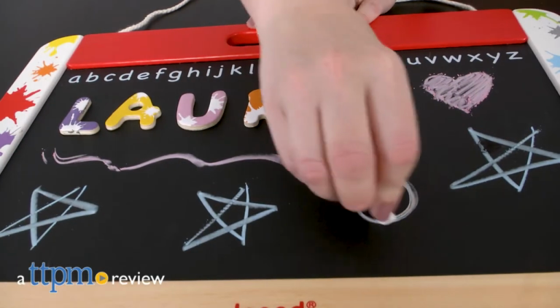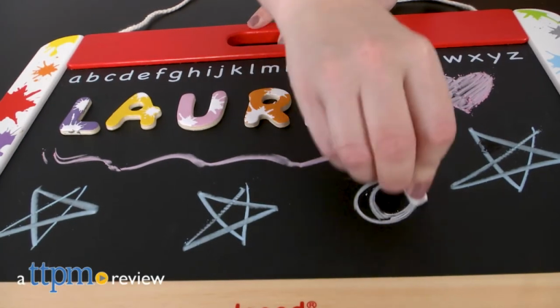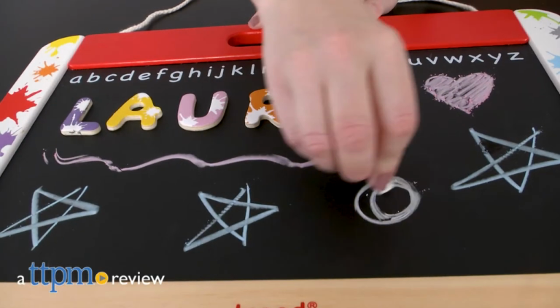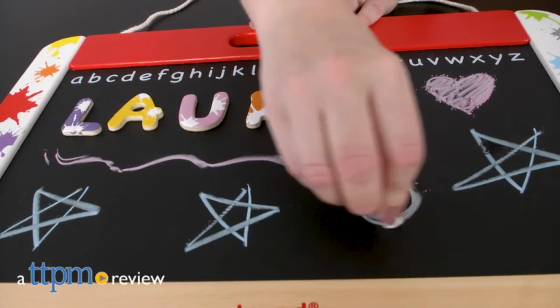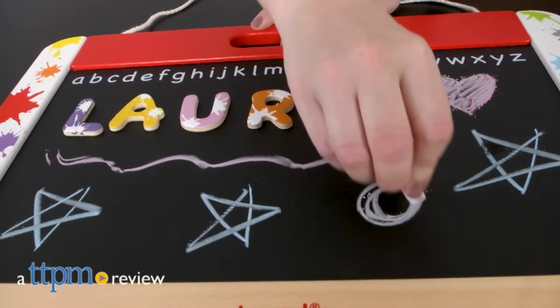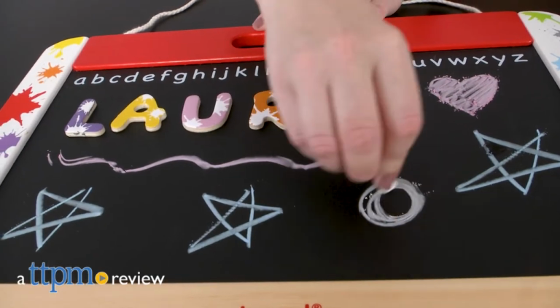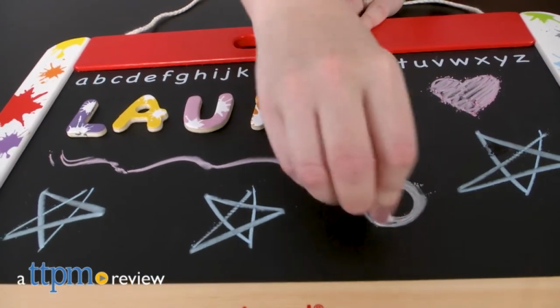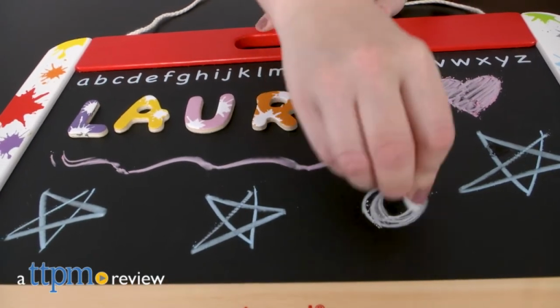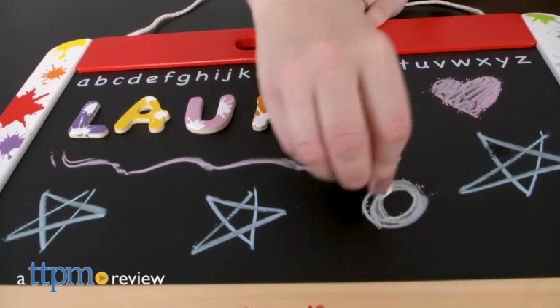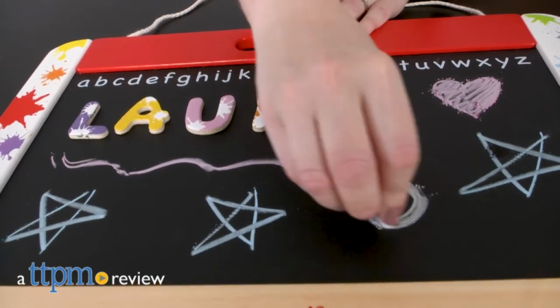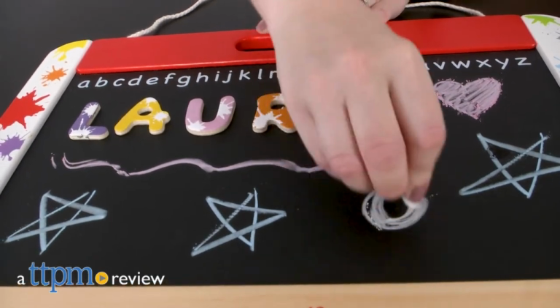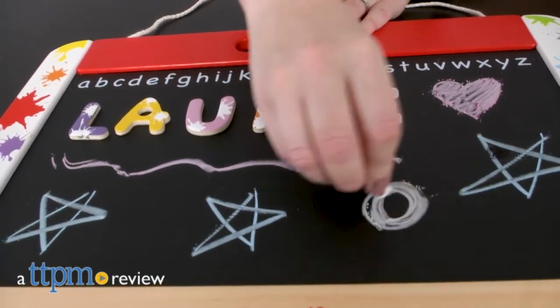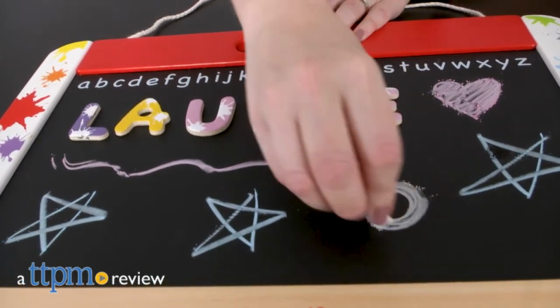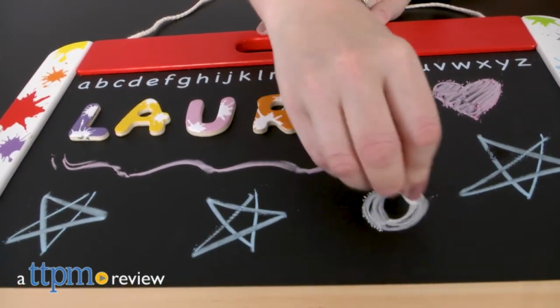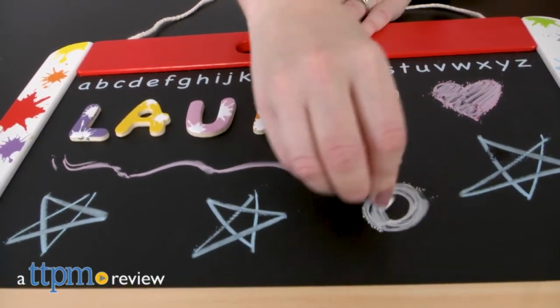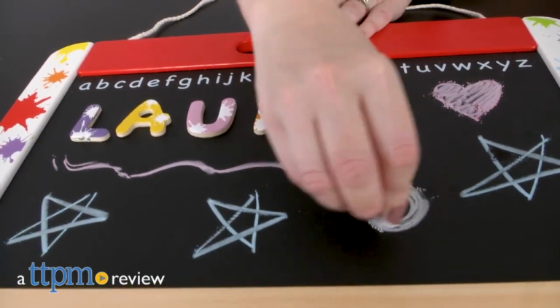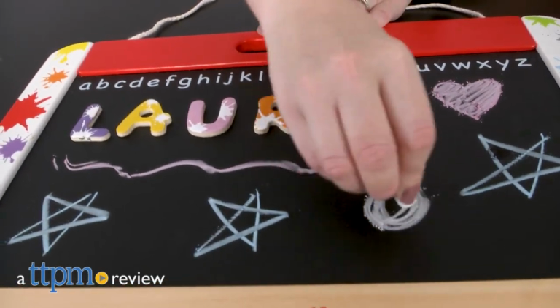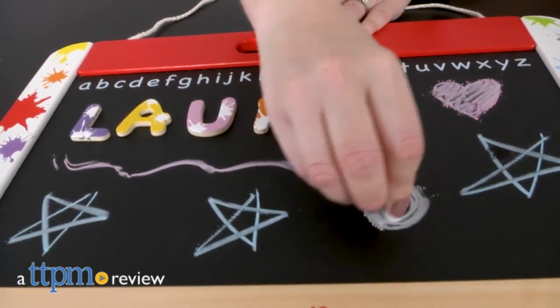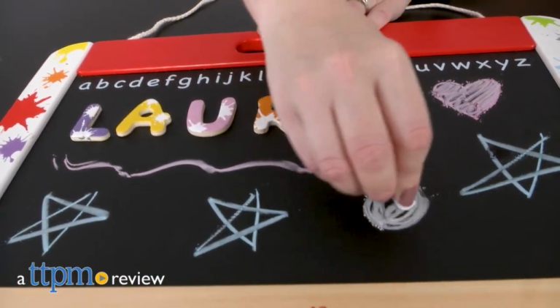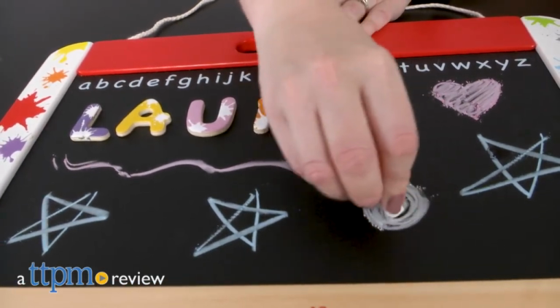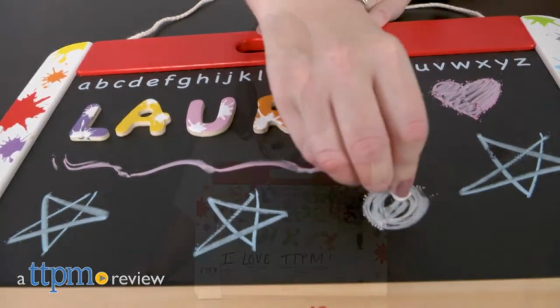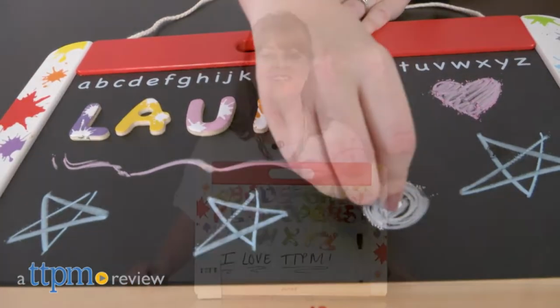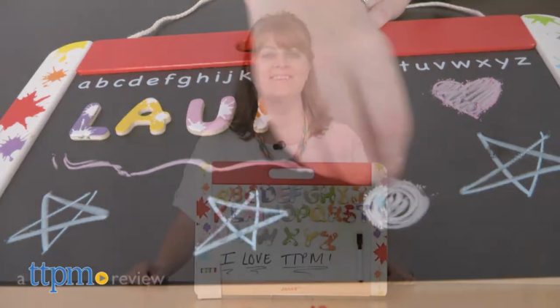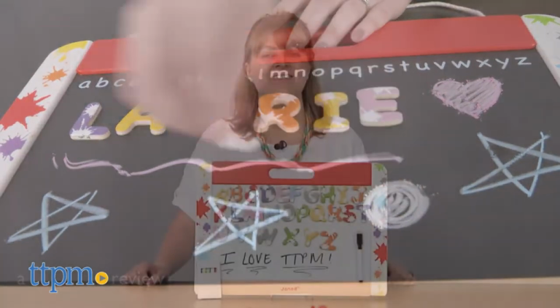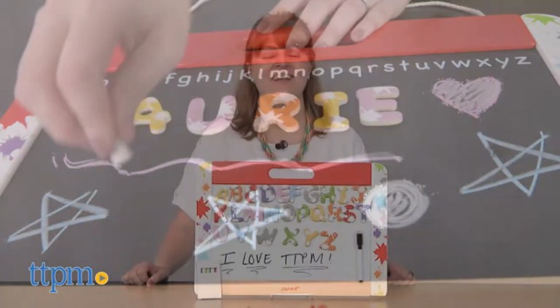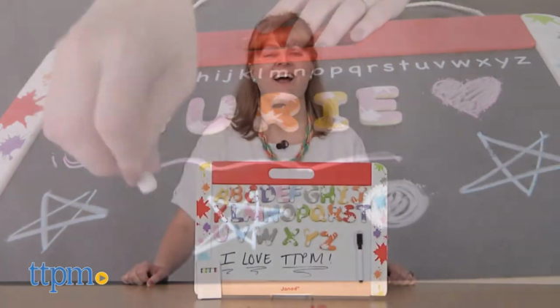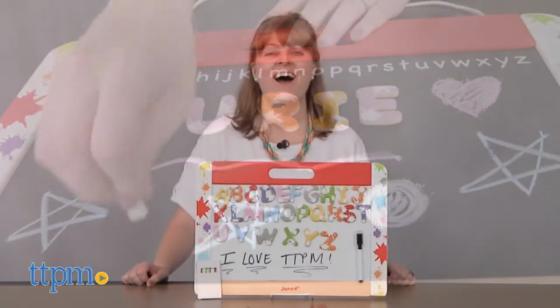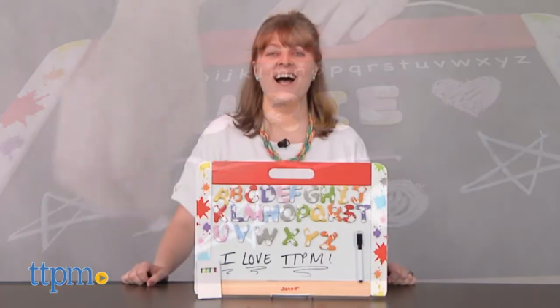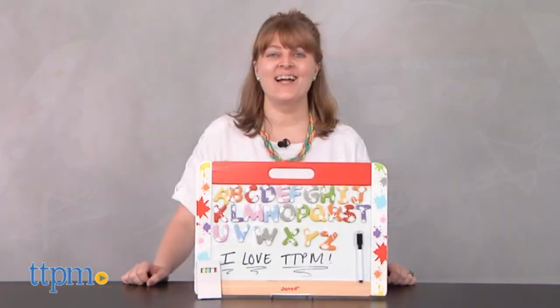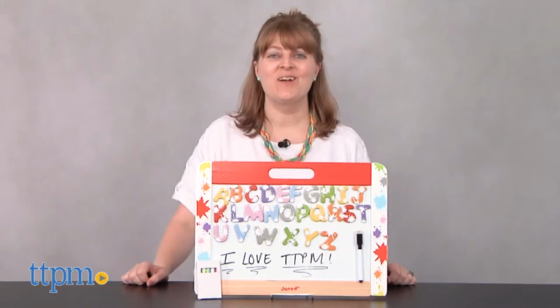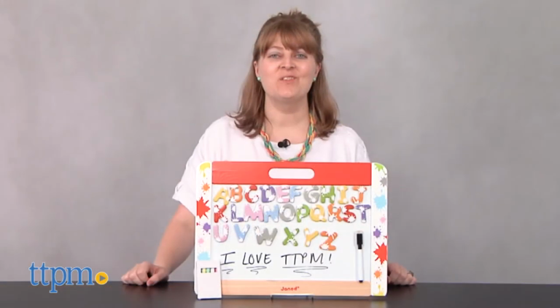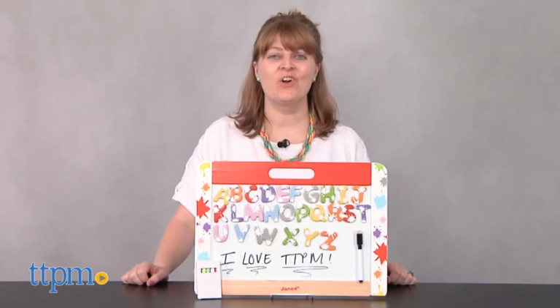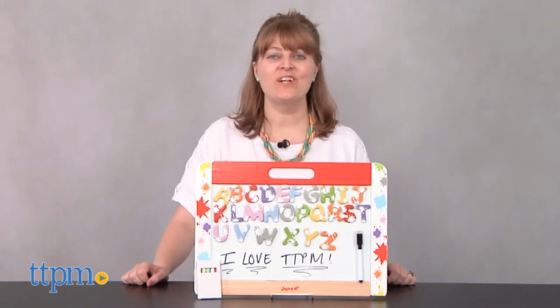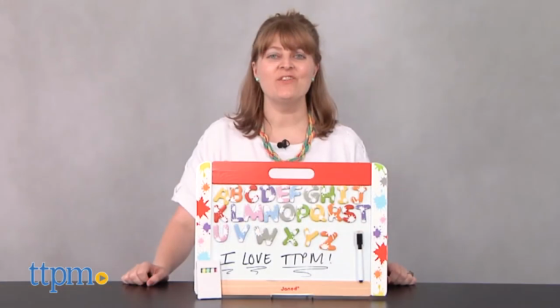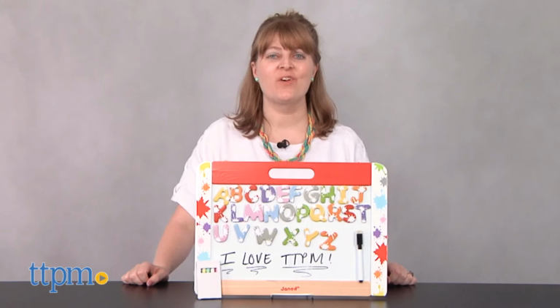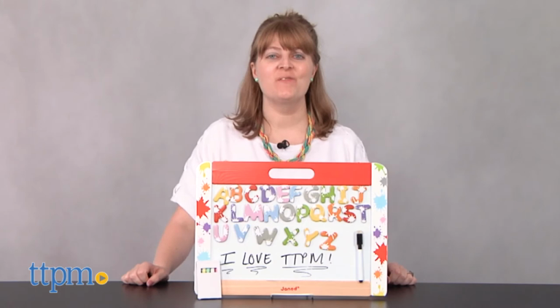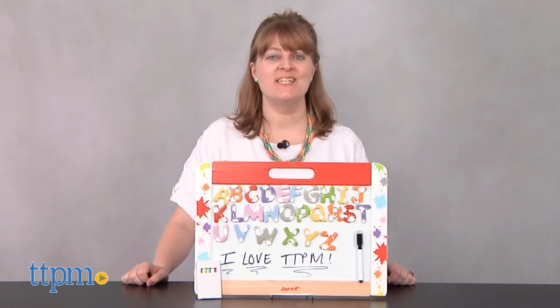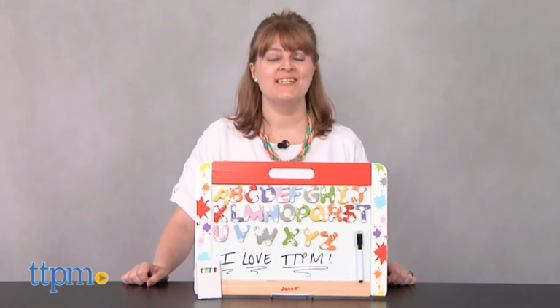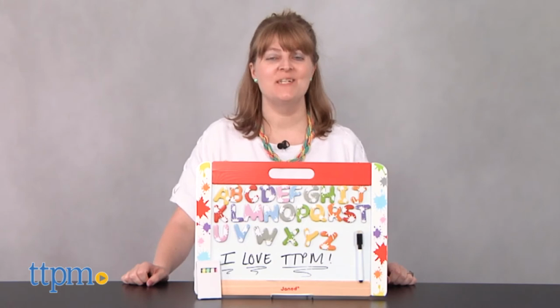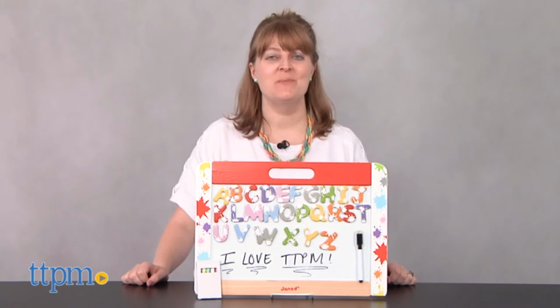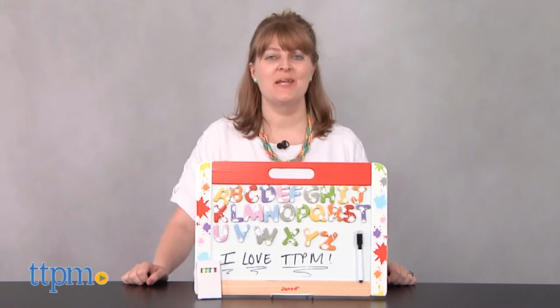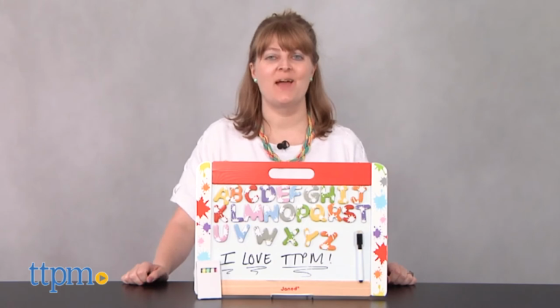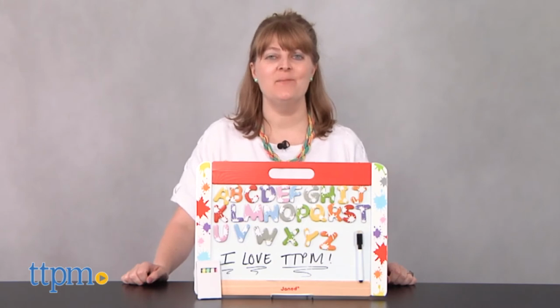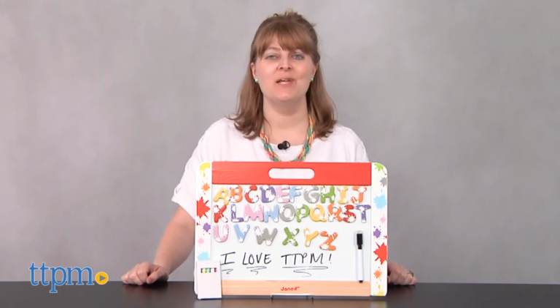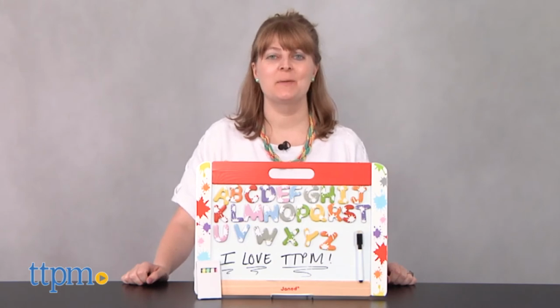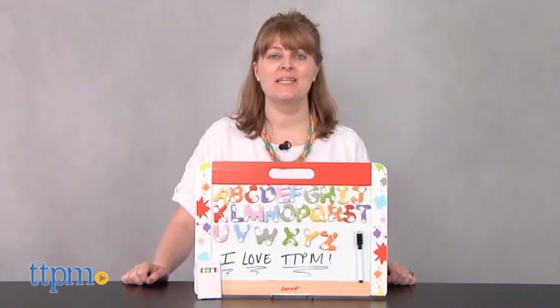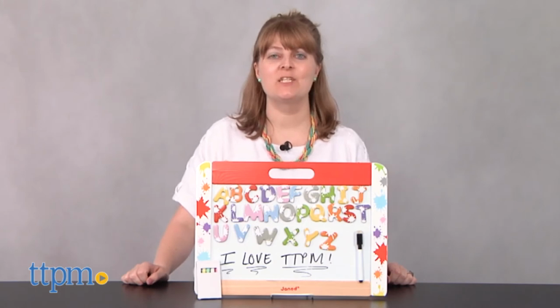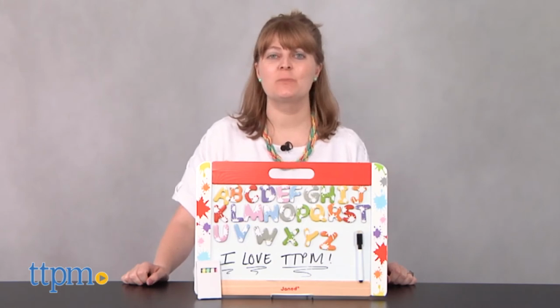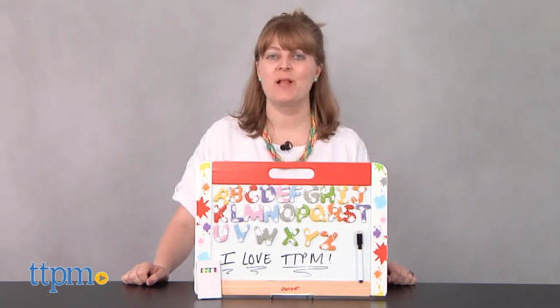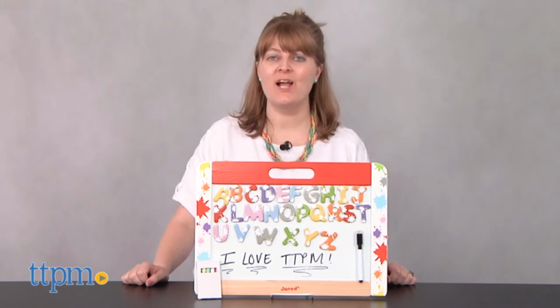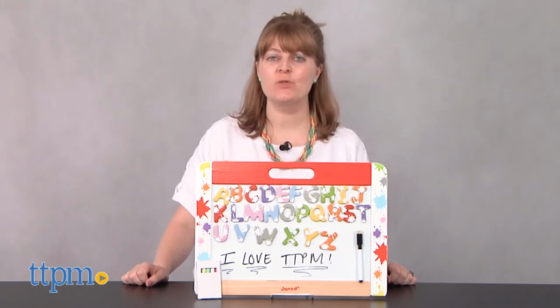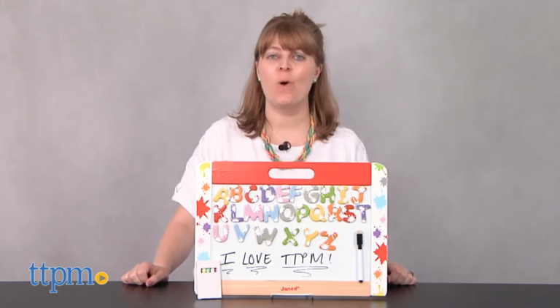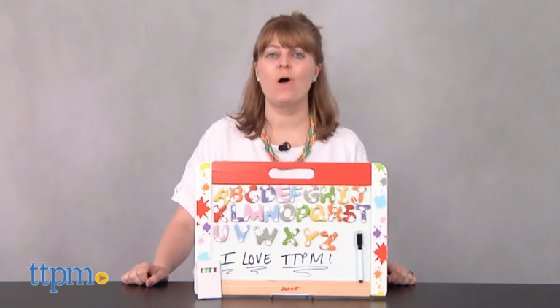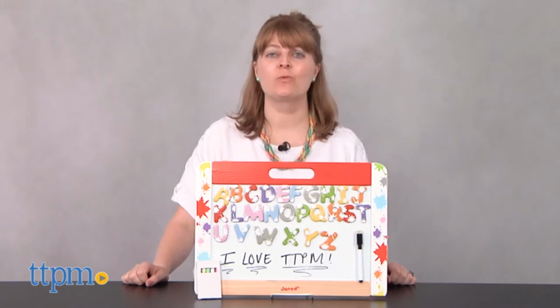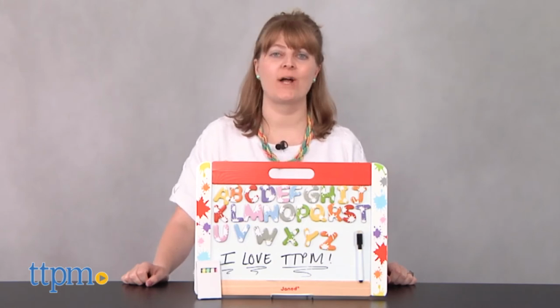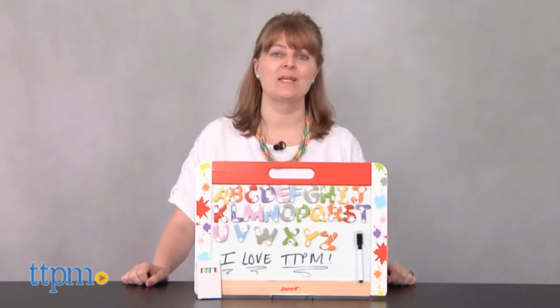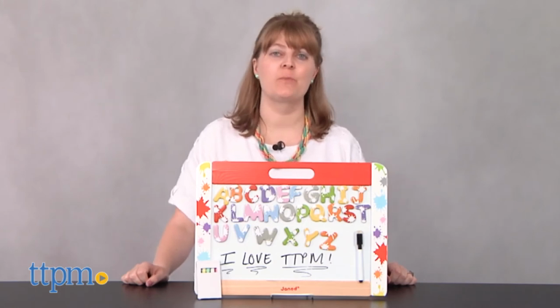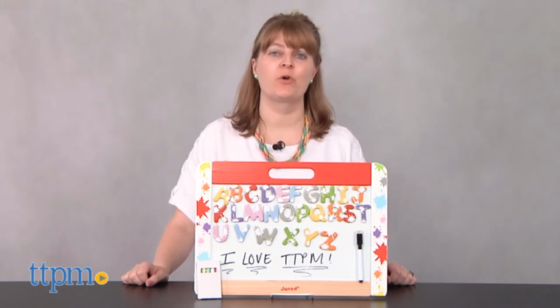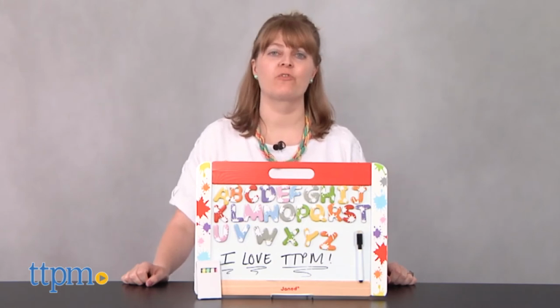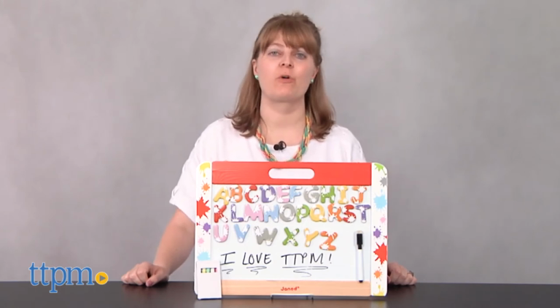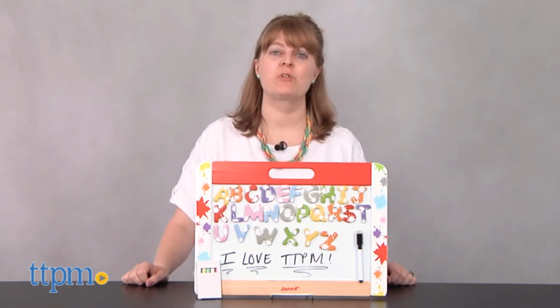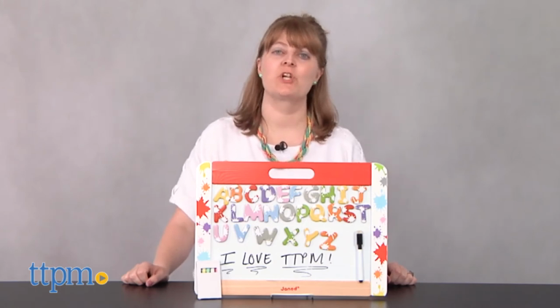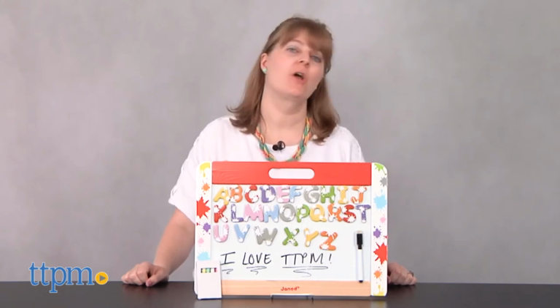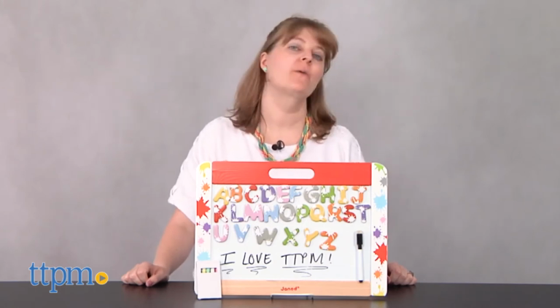Practice spelling and get creative! Hi, I'm Laurie from TTPM here with the Splash Wall Writing Board from Genod.